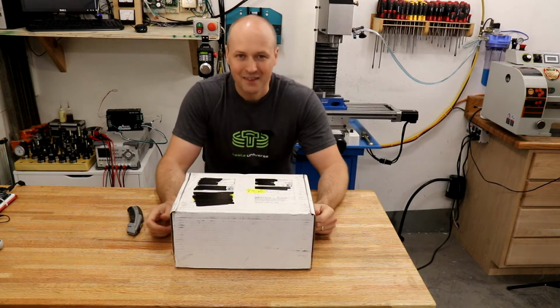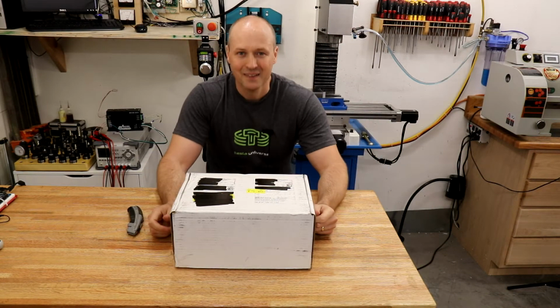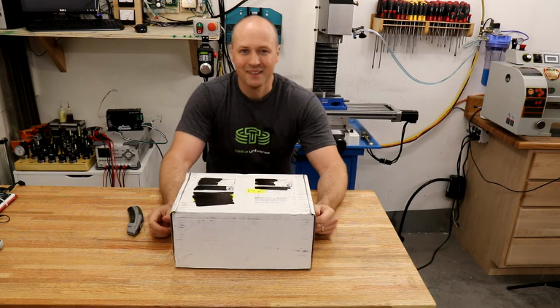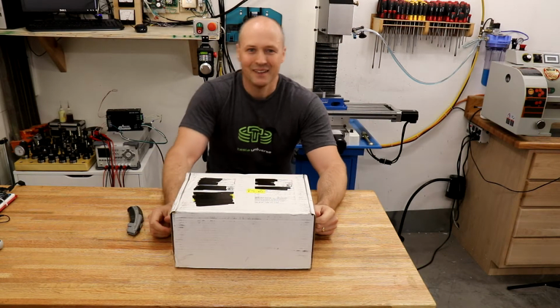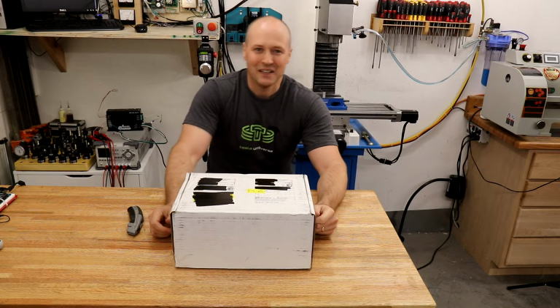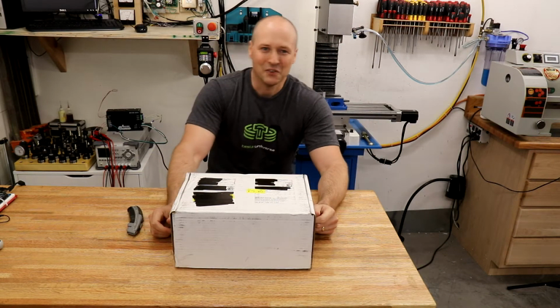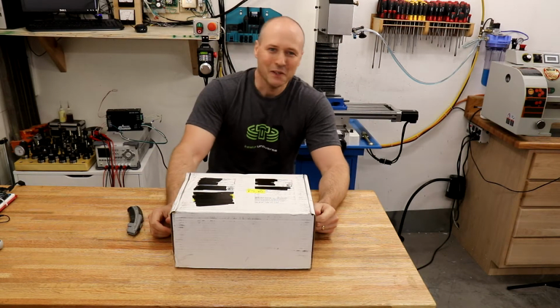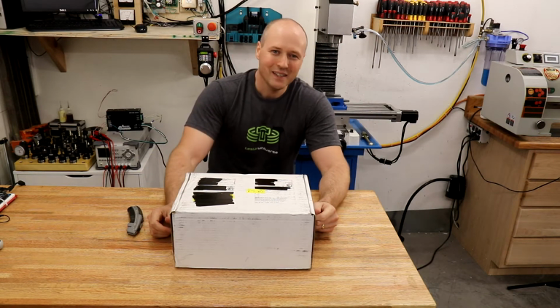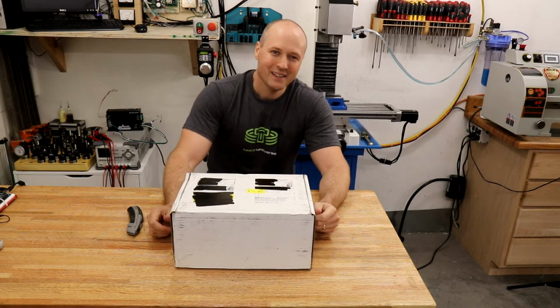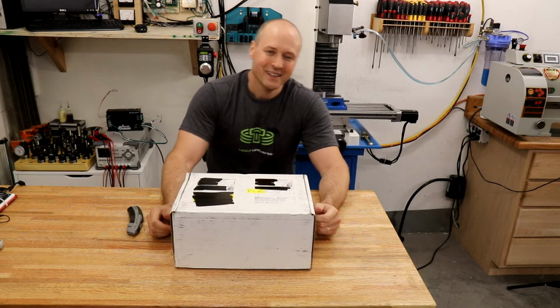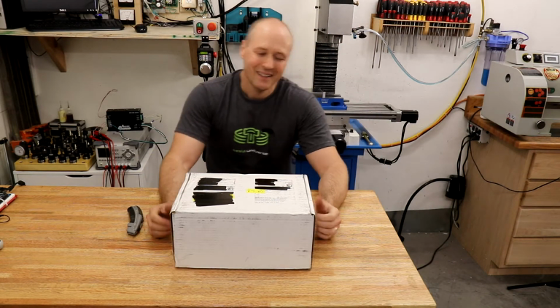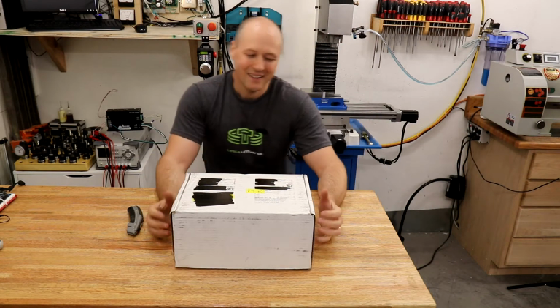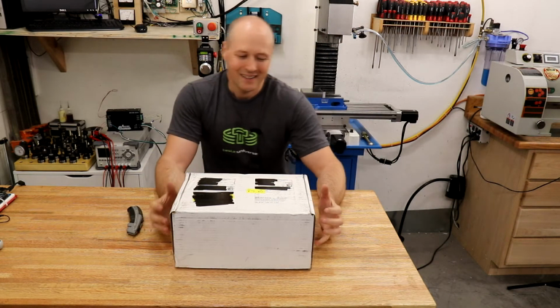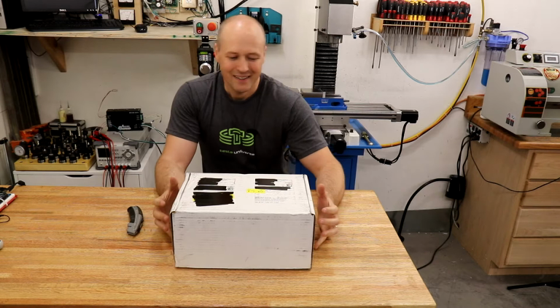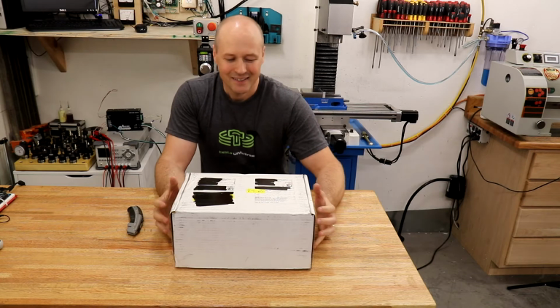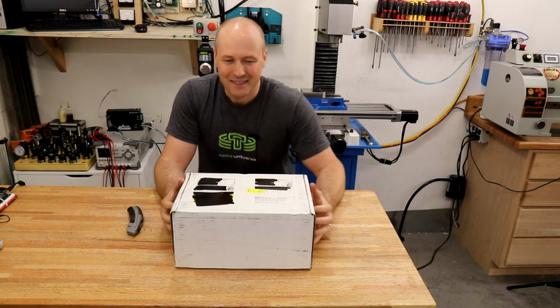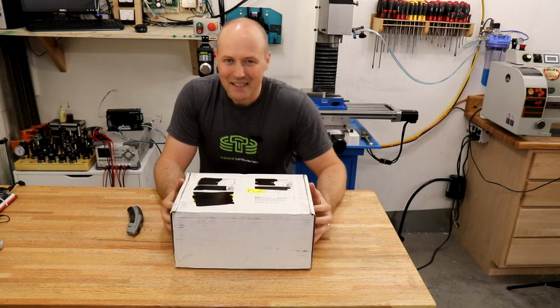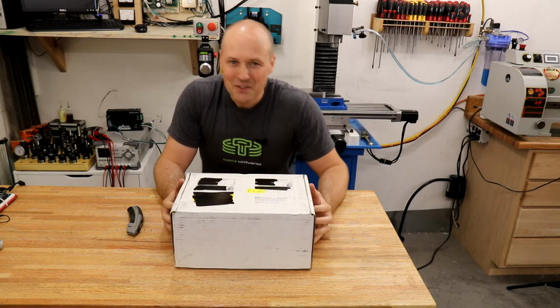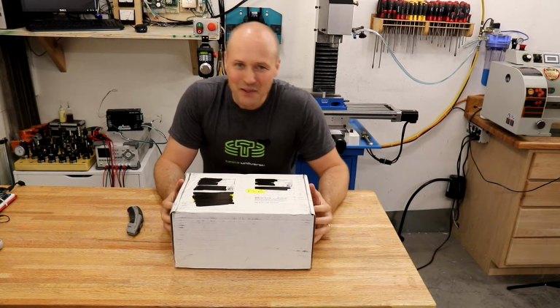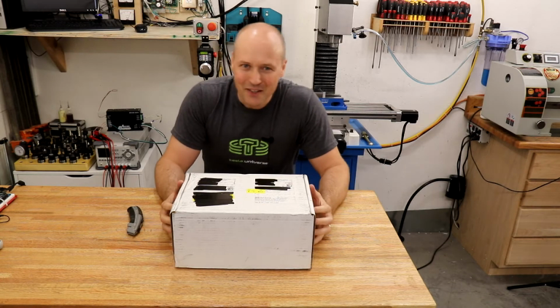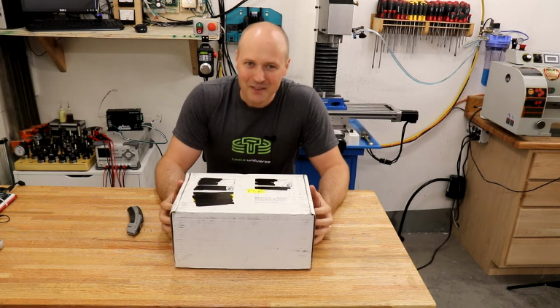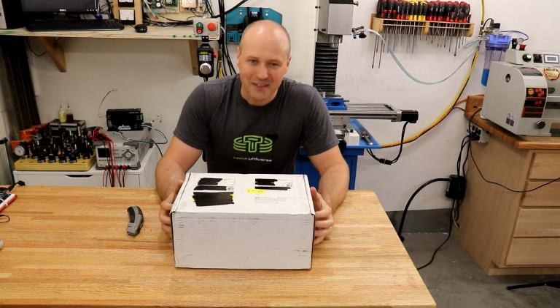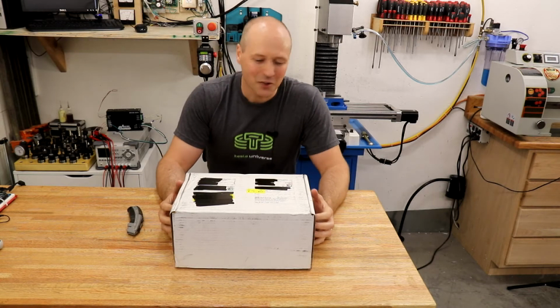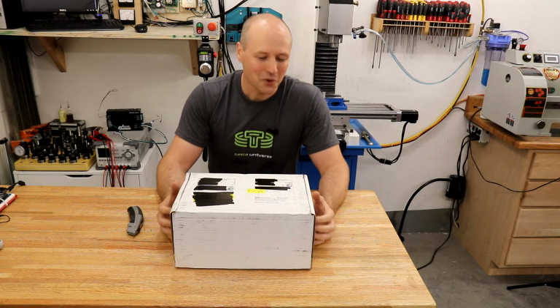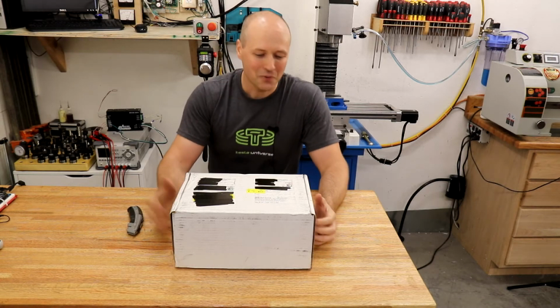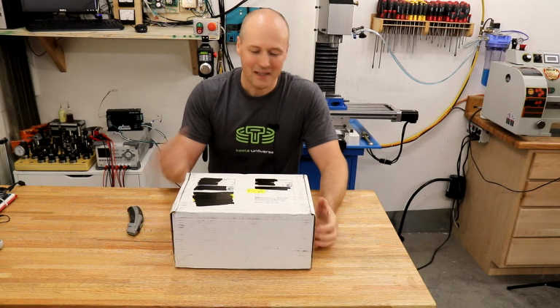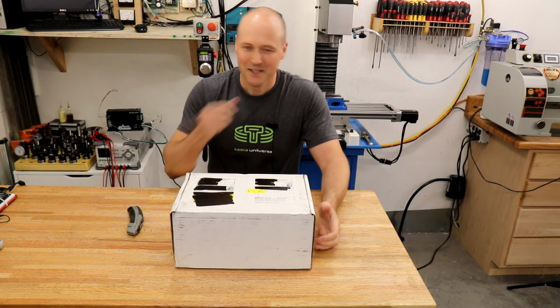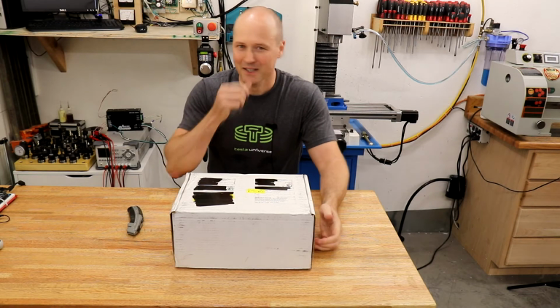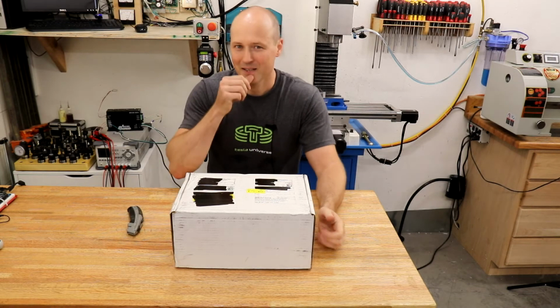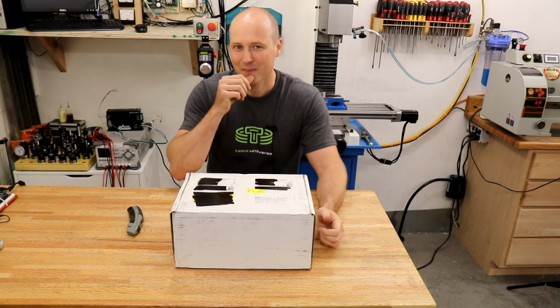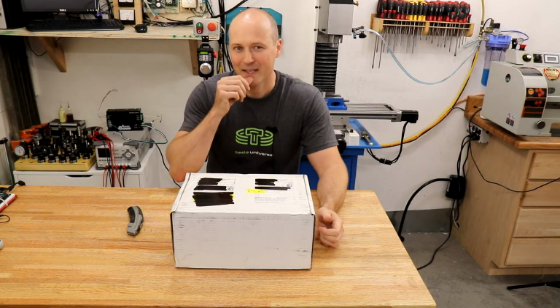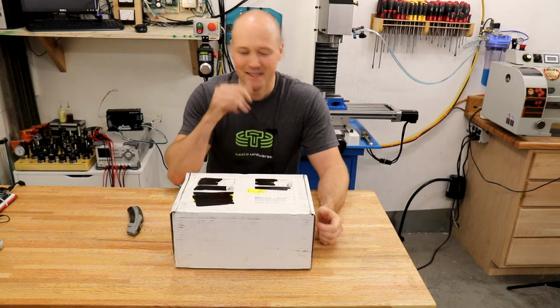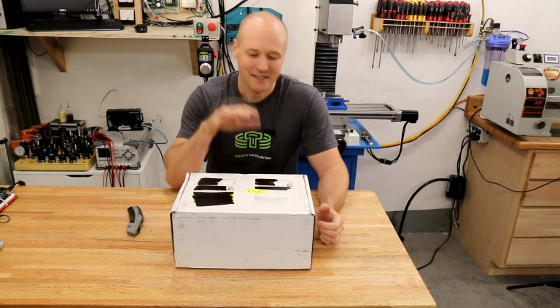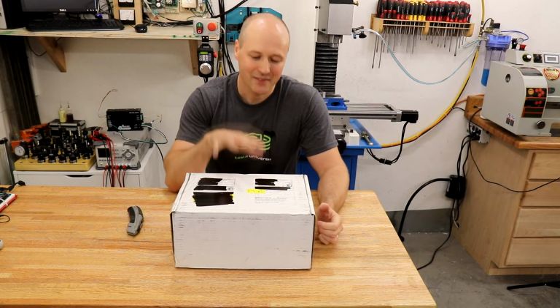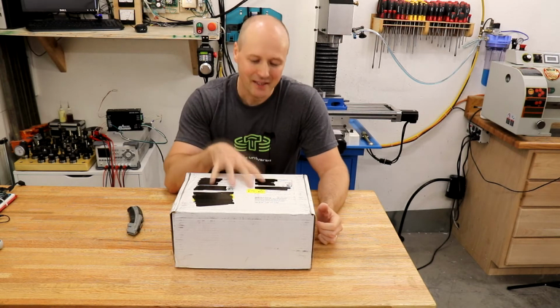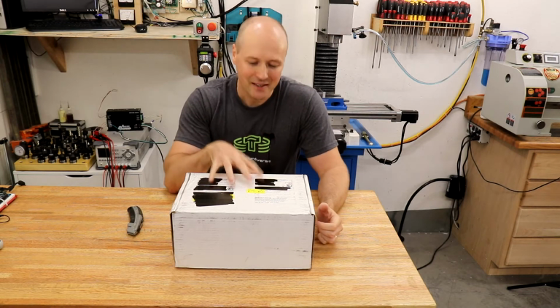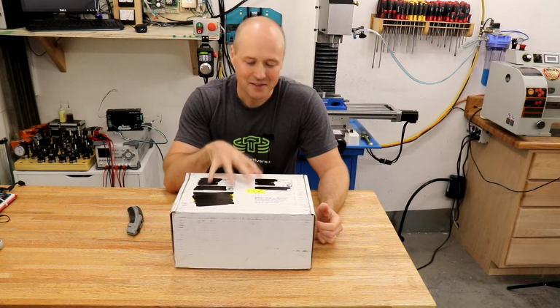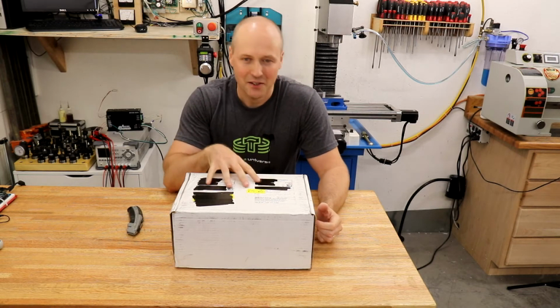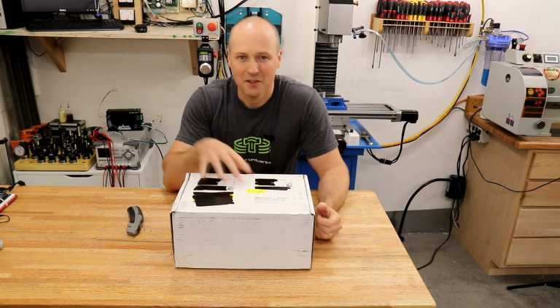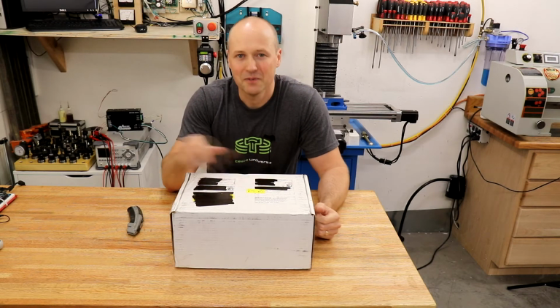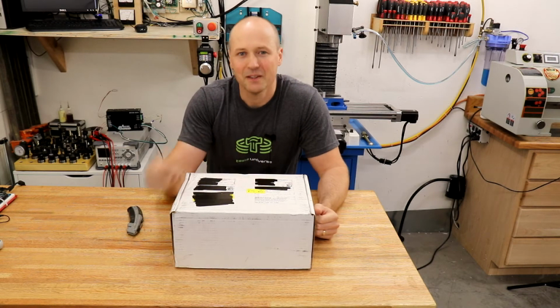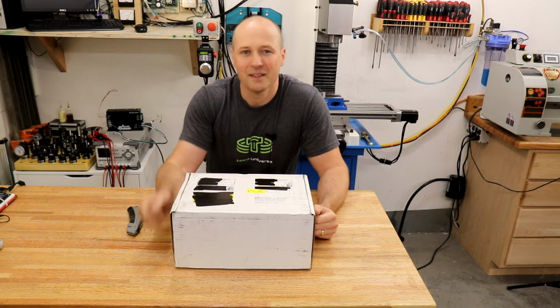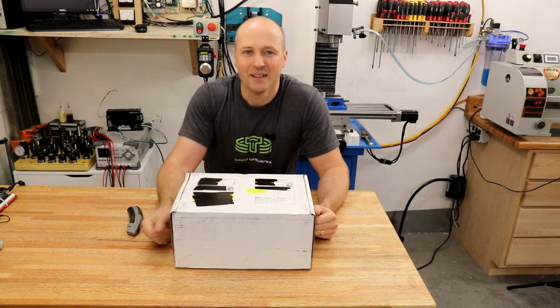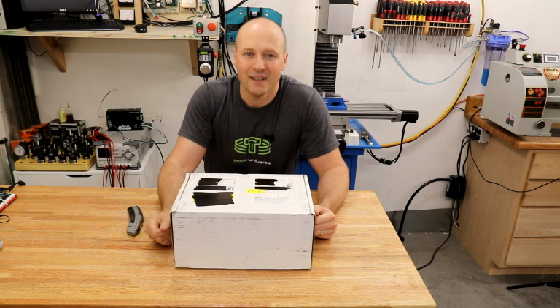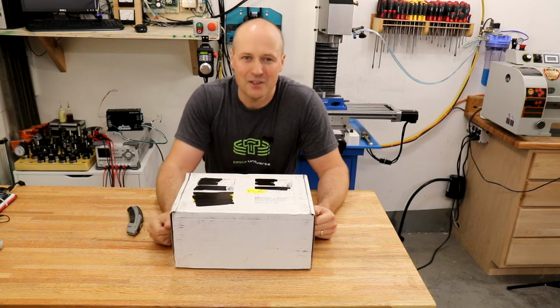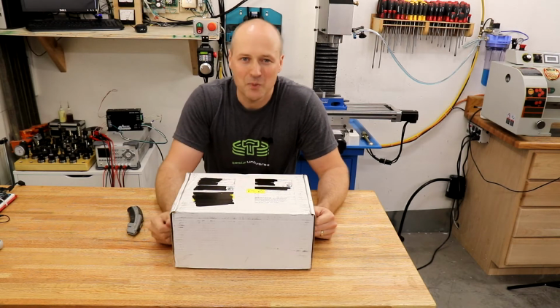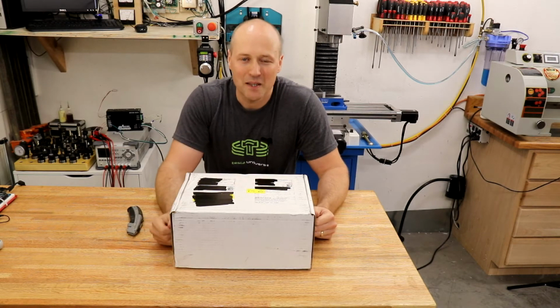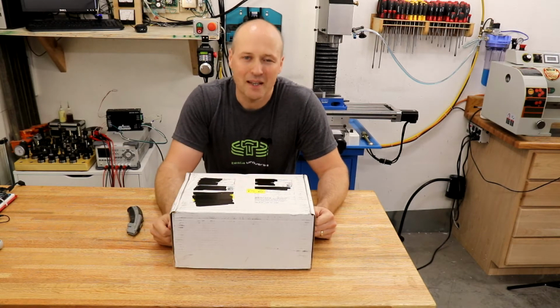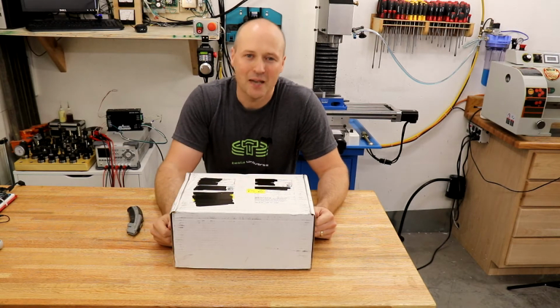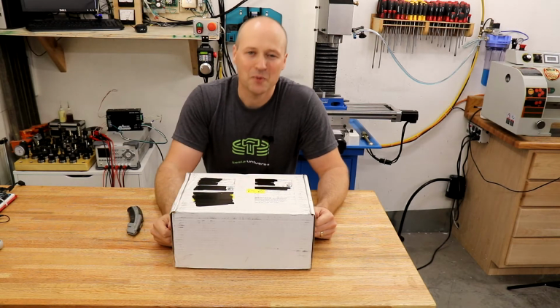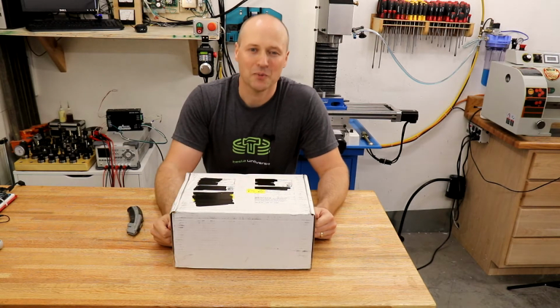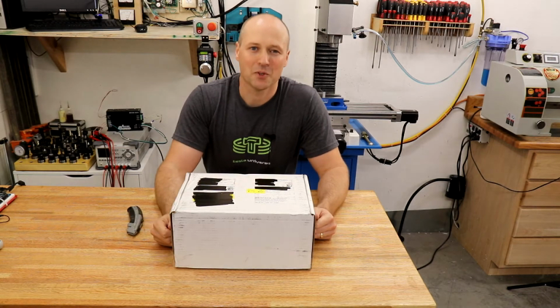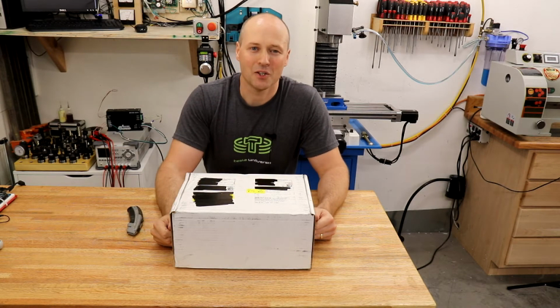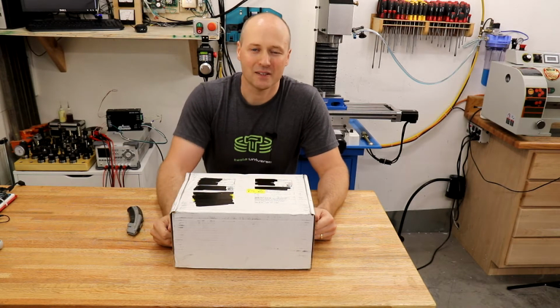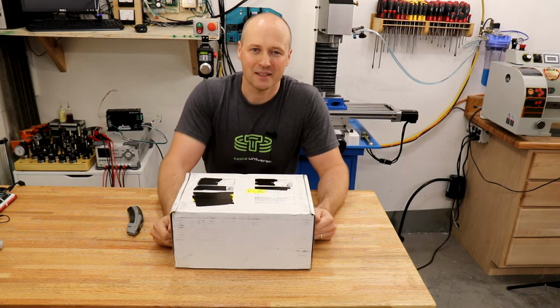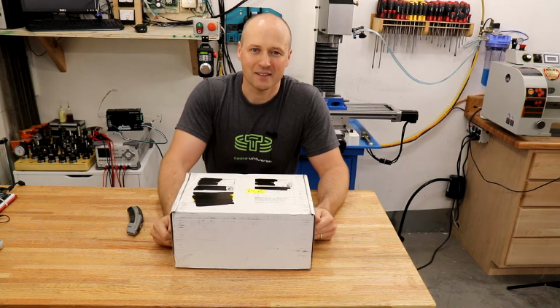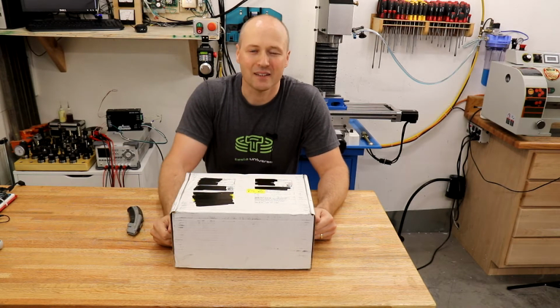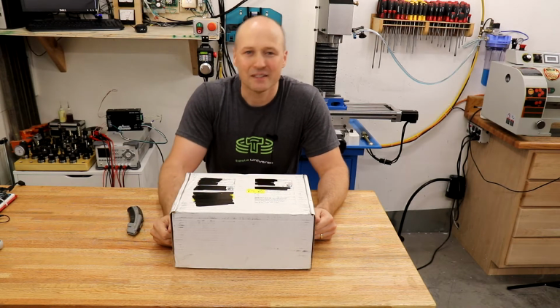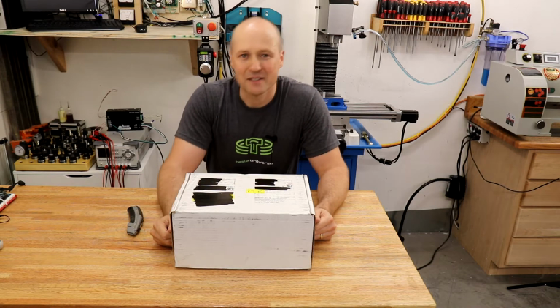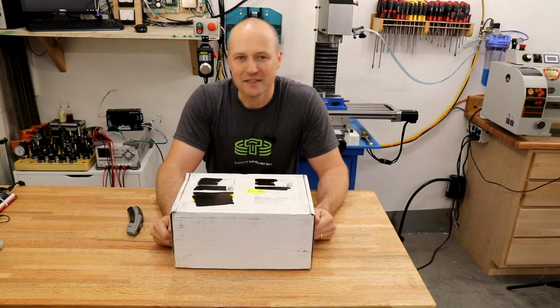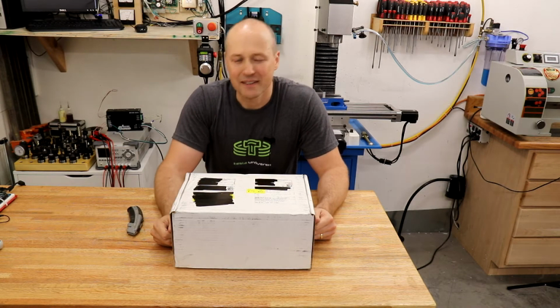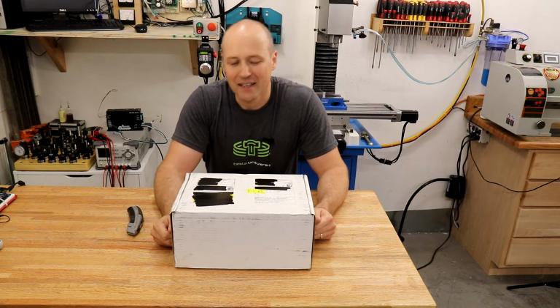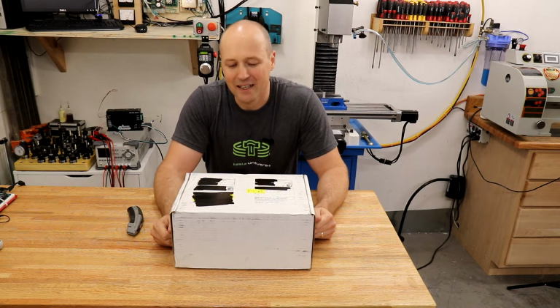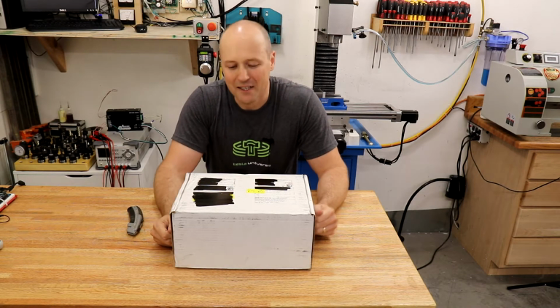Hi everyone. Today's video is a good old-fashioned unboxing of a Kickstarter-funded high-speed camera from Kron Technologies in Canada.